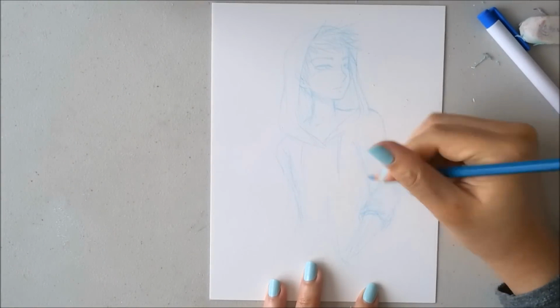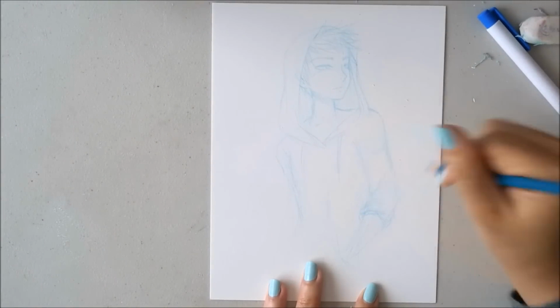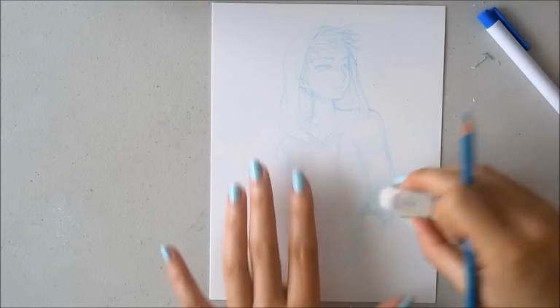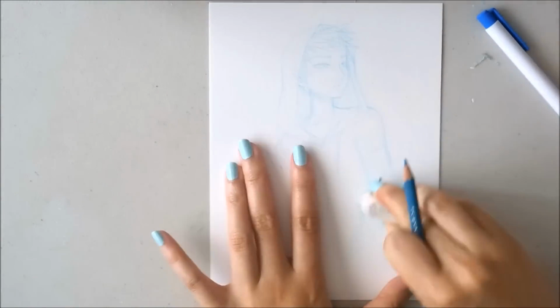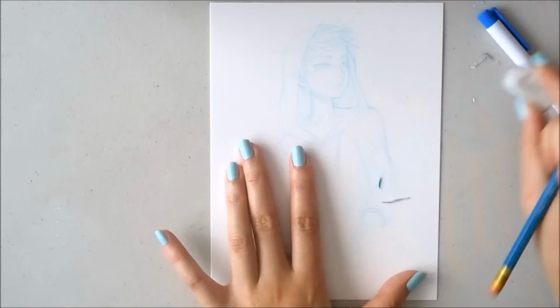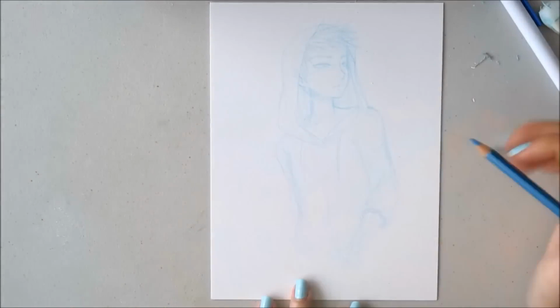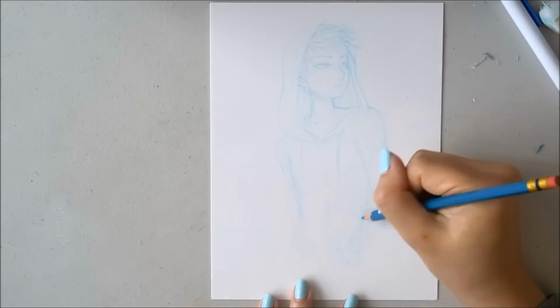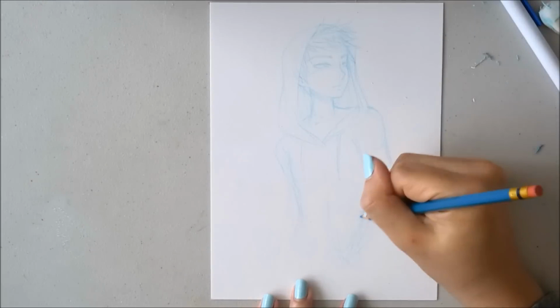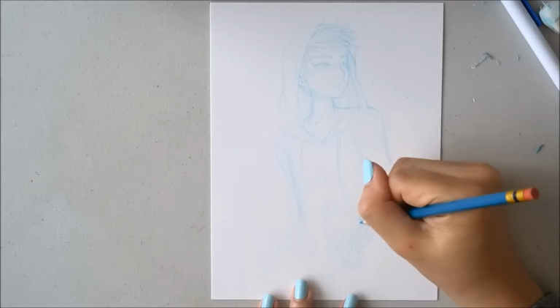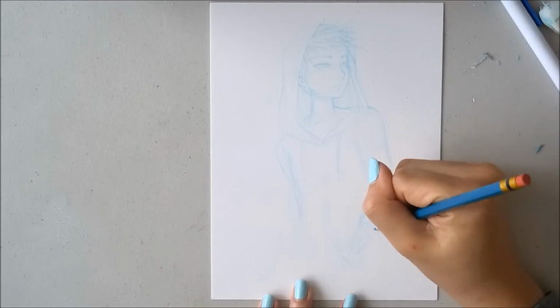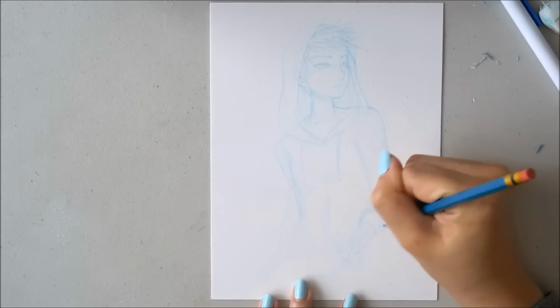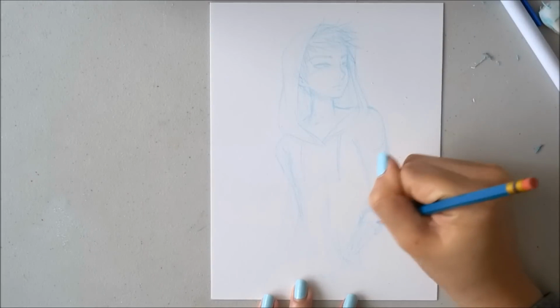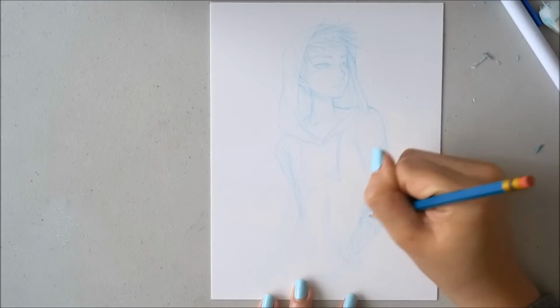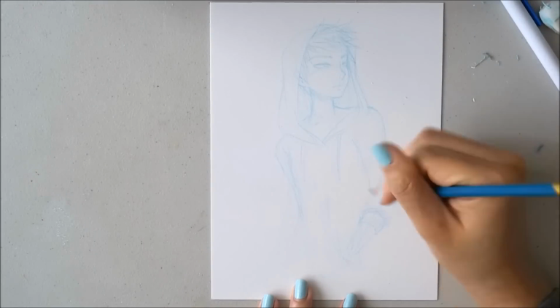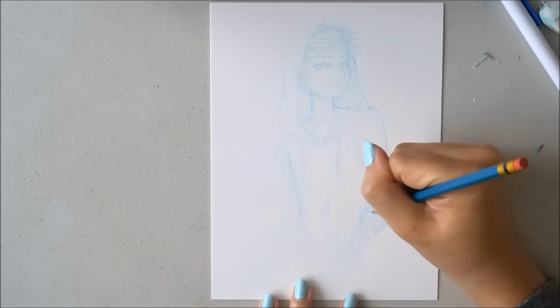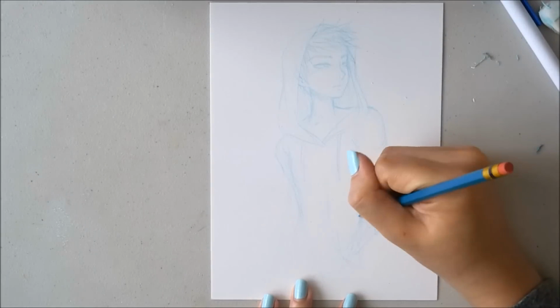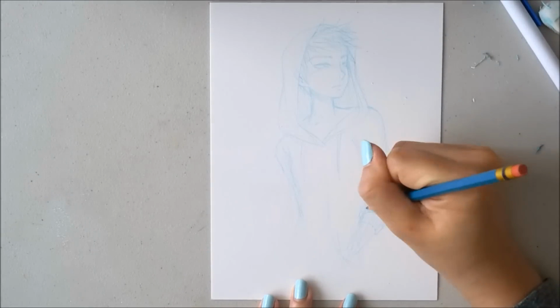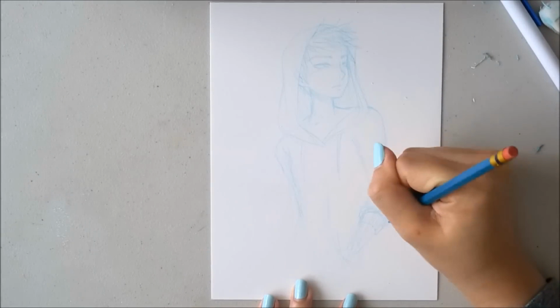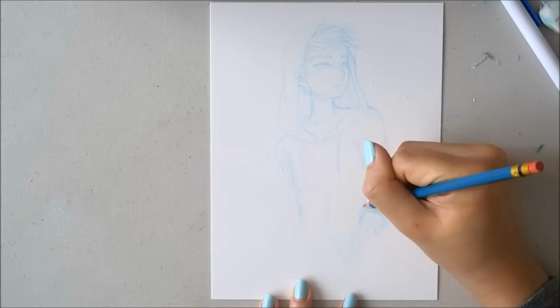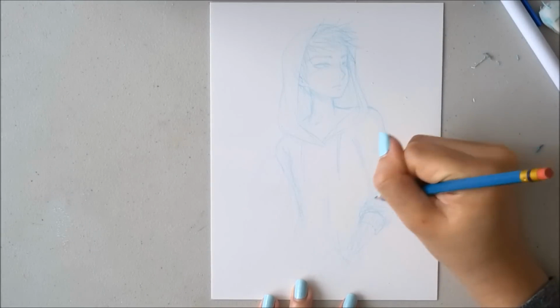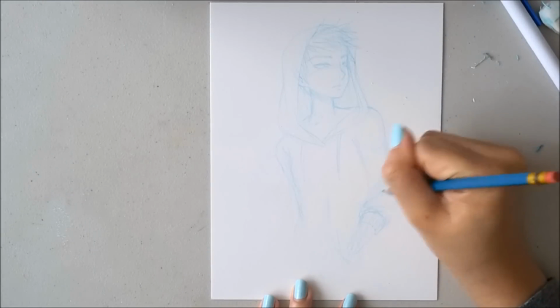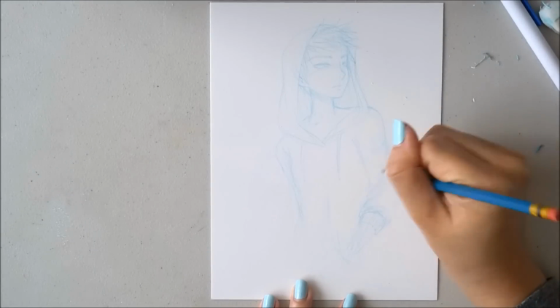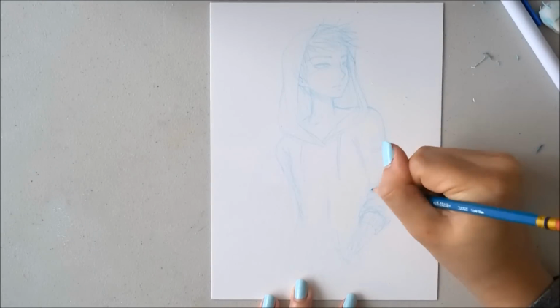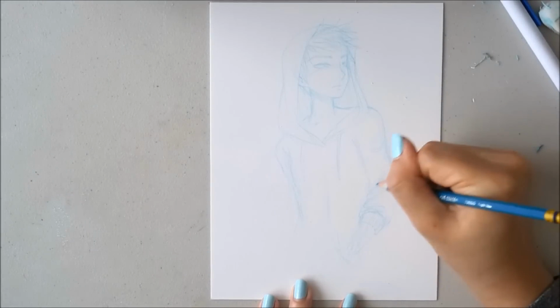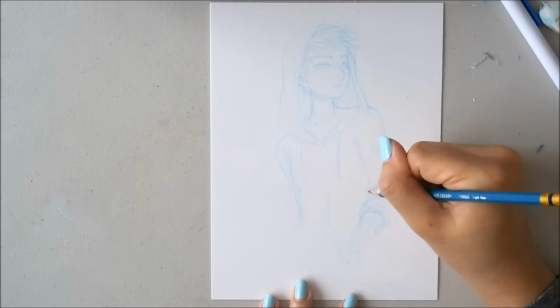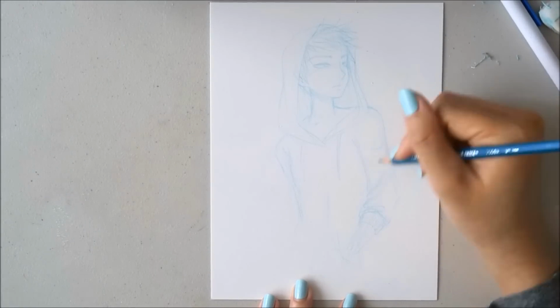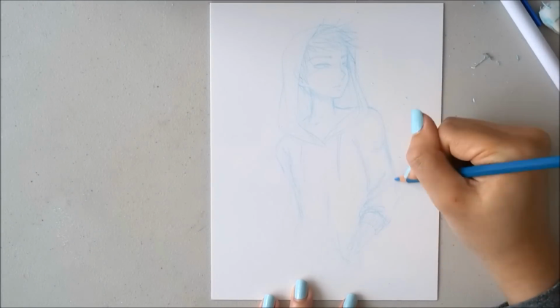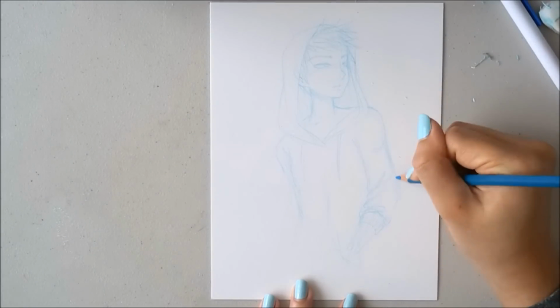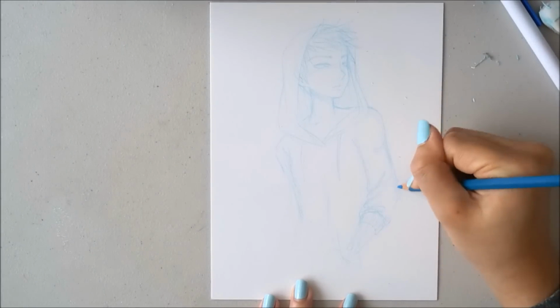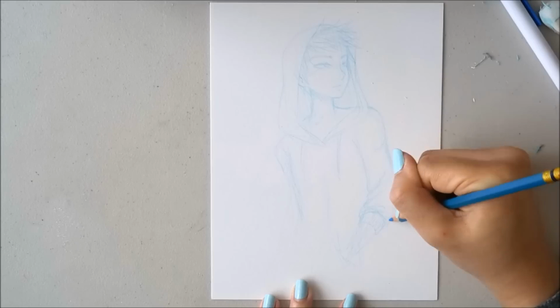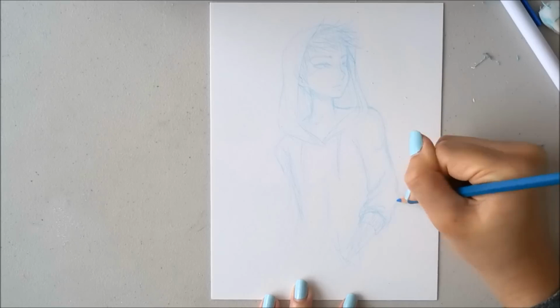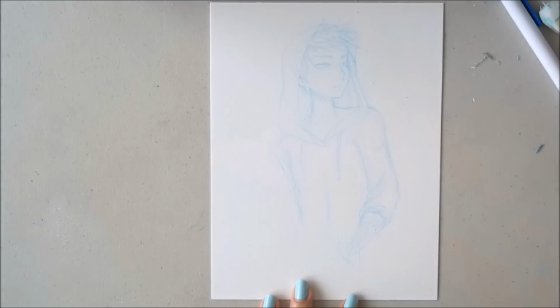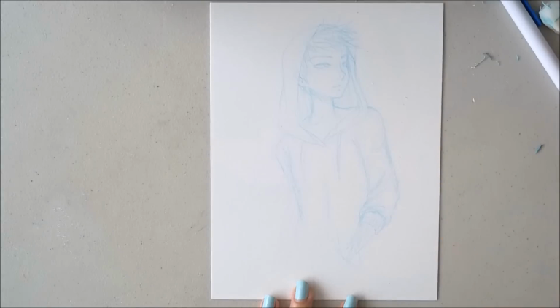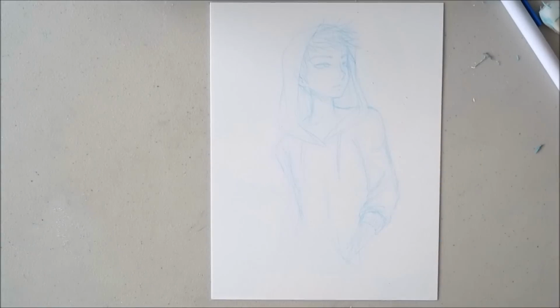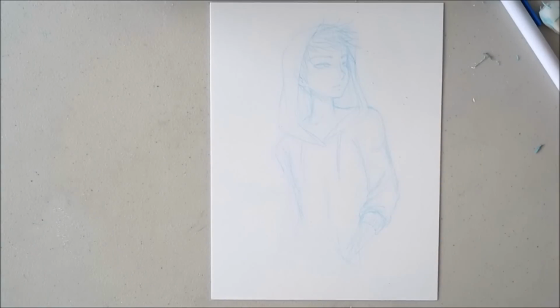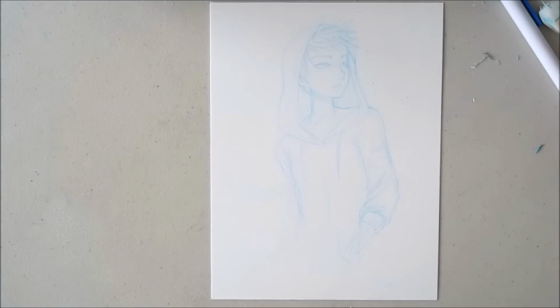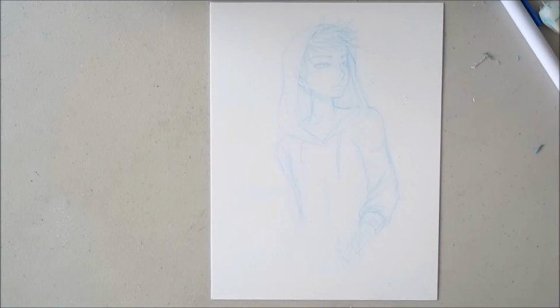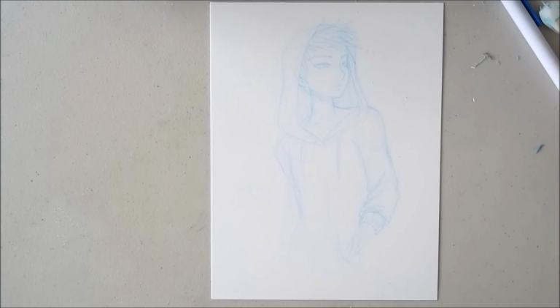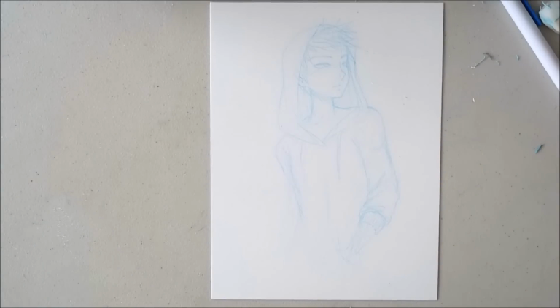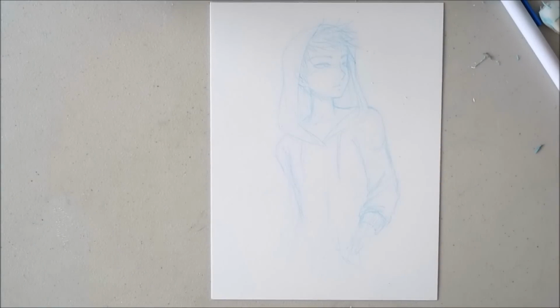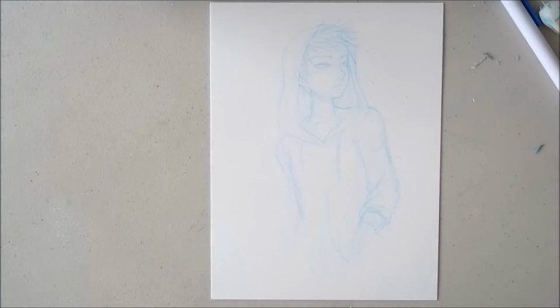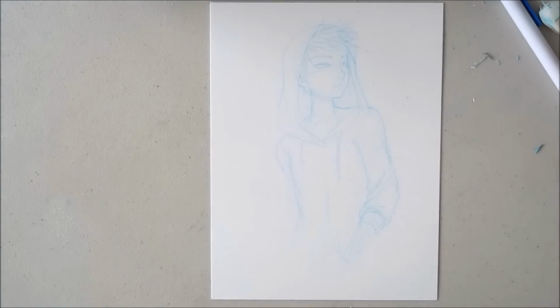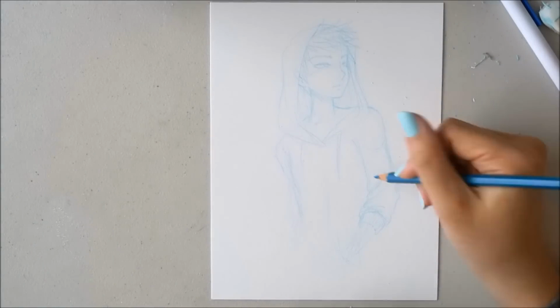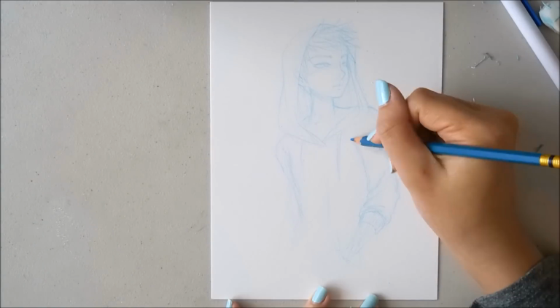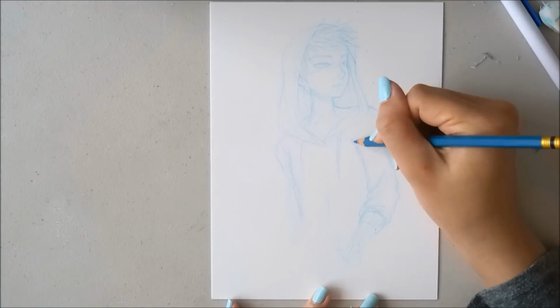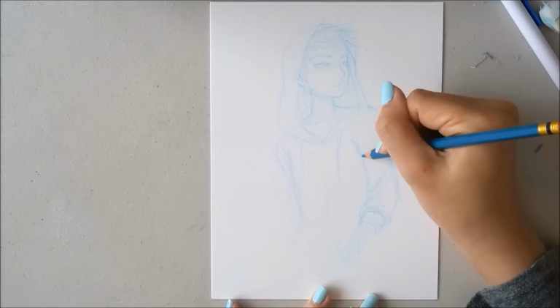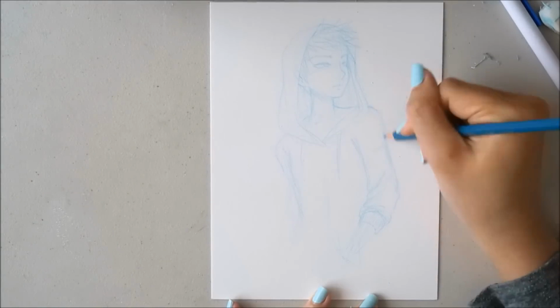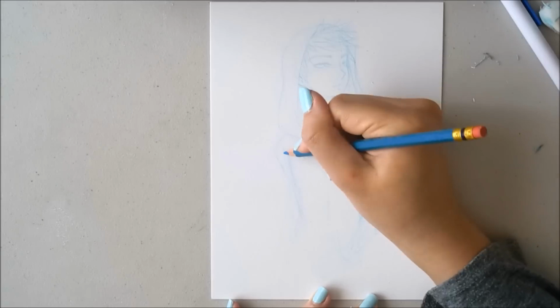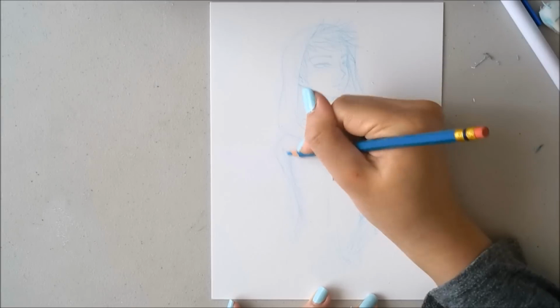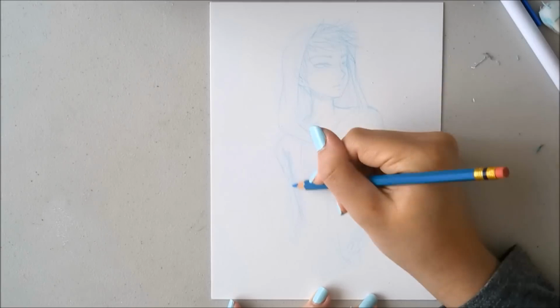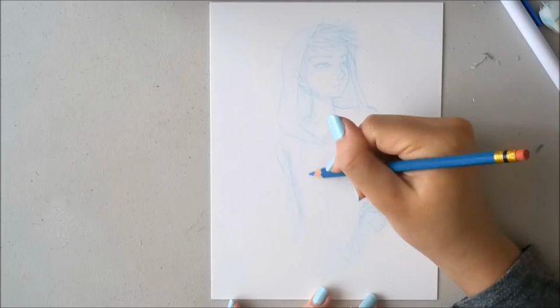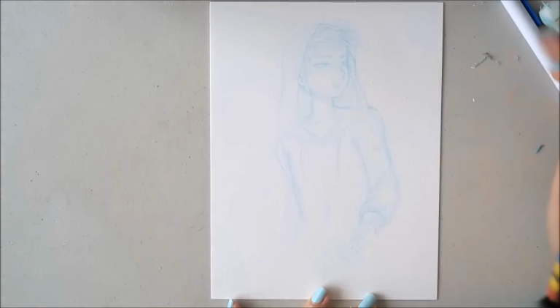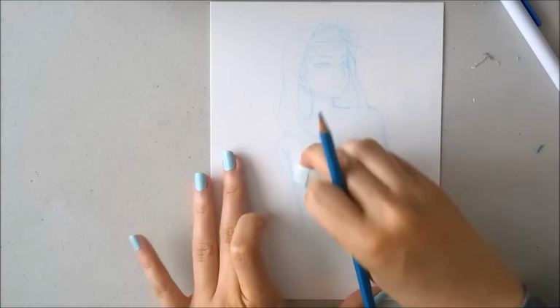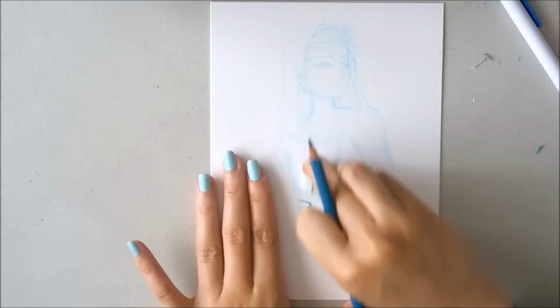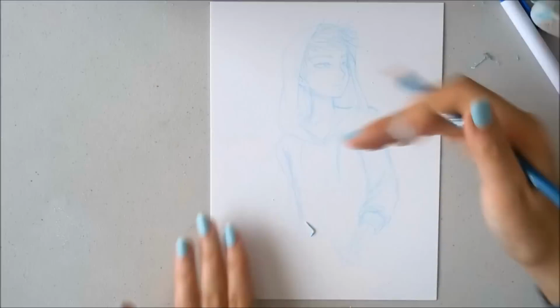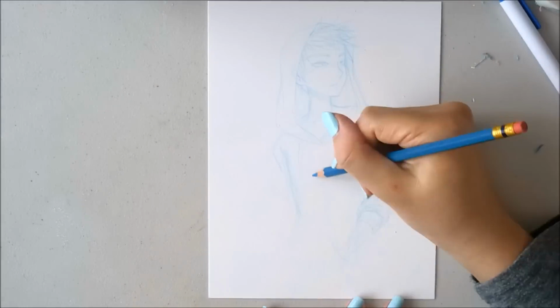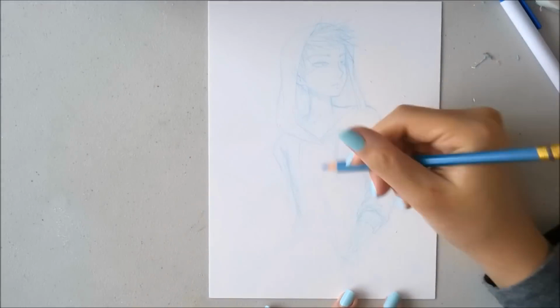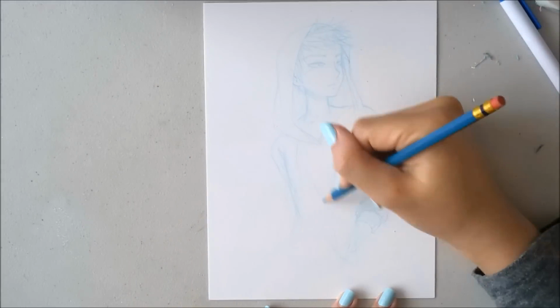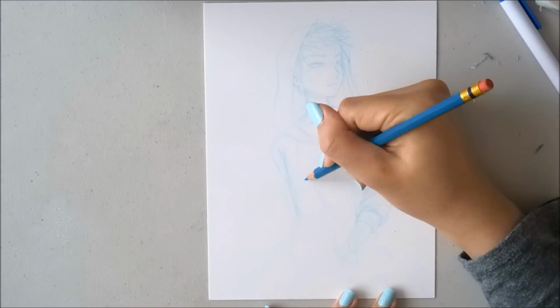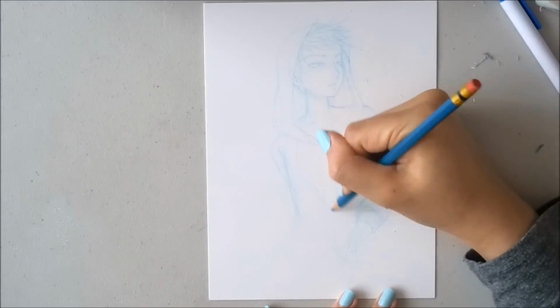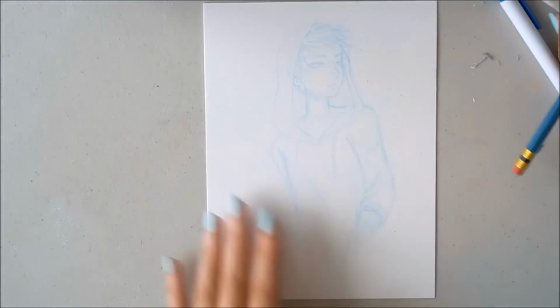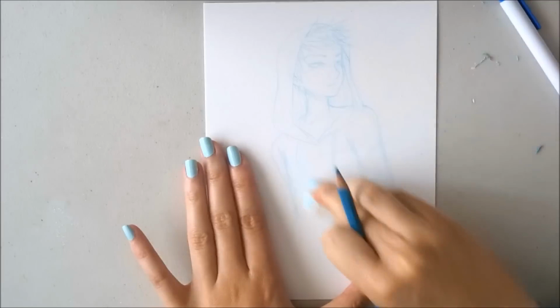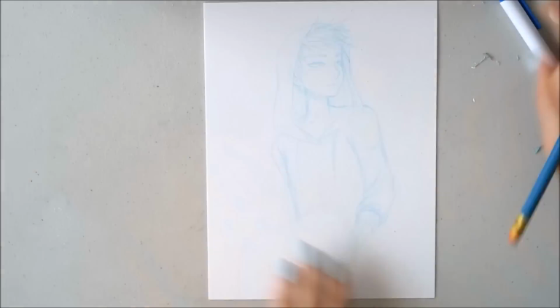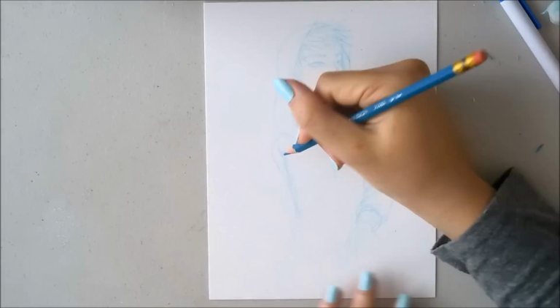I decided to put him in a hoodie just because it was easy and I like to put guys in hoodies.